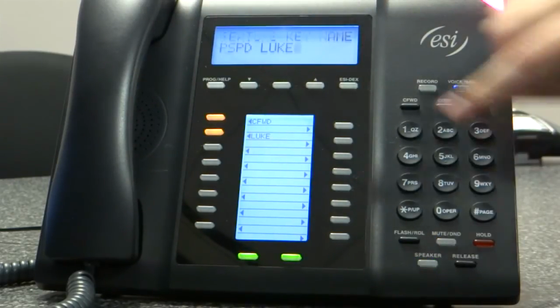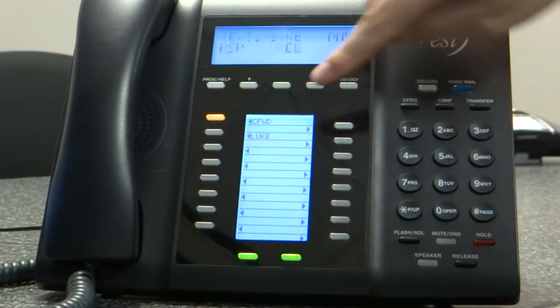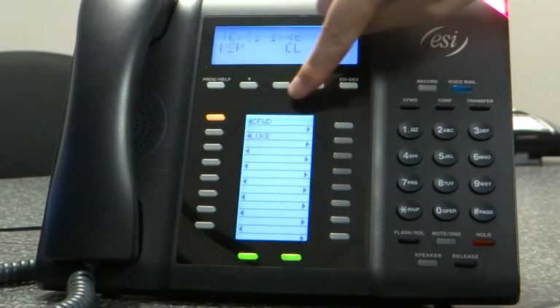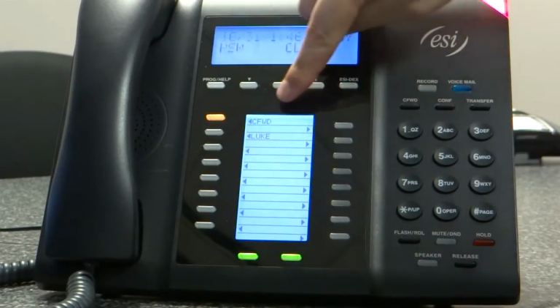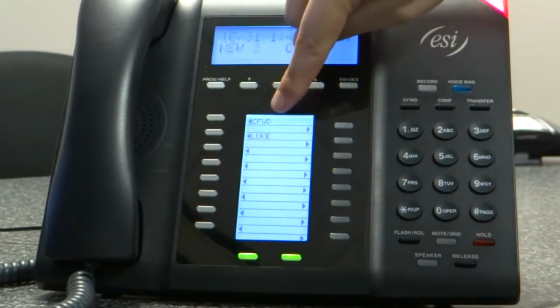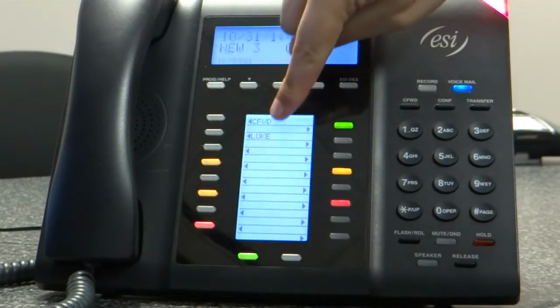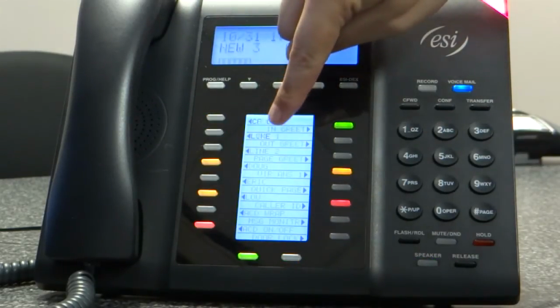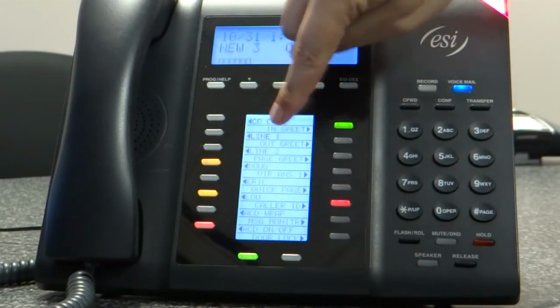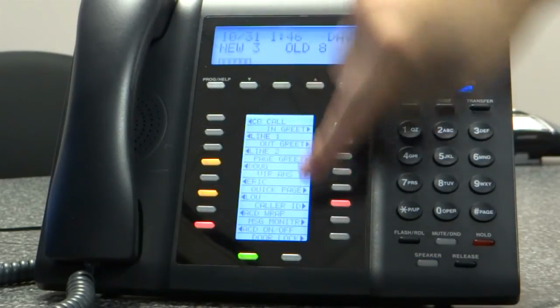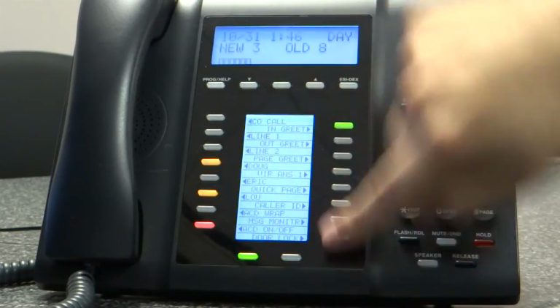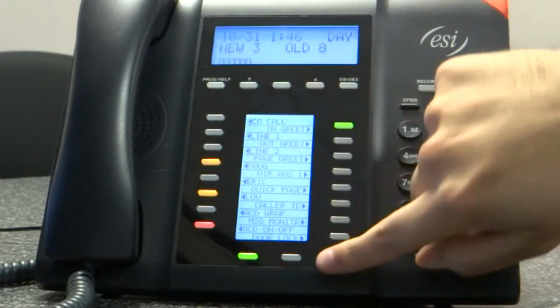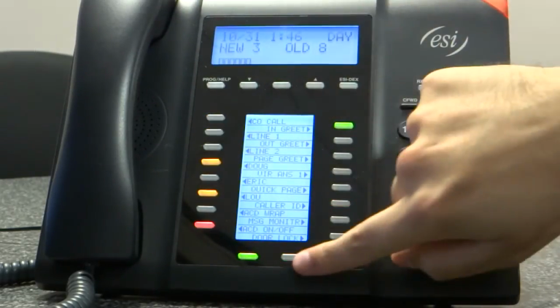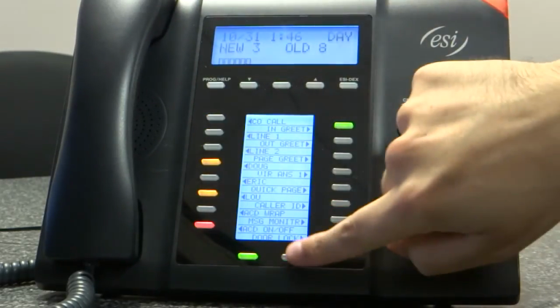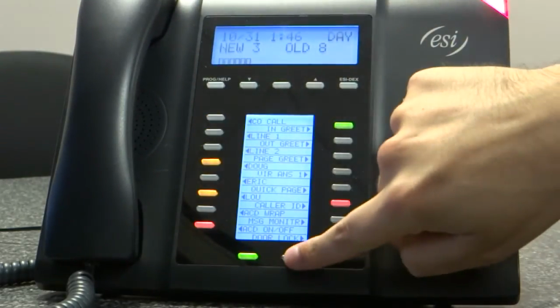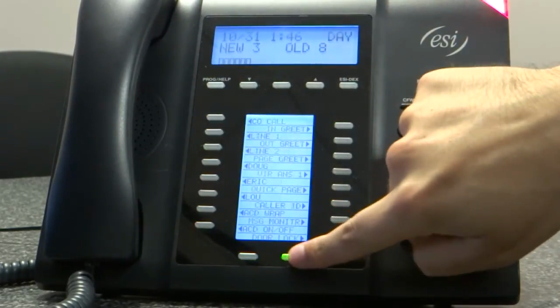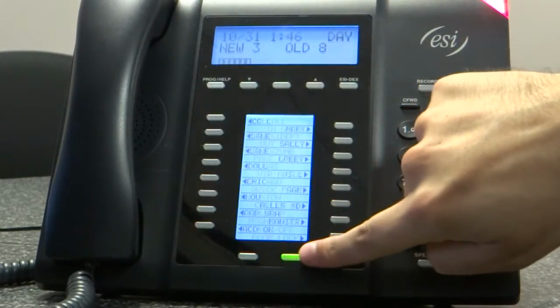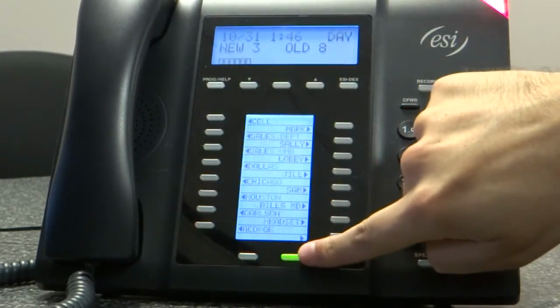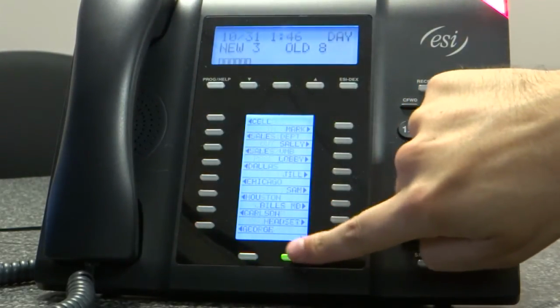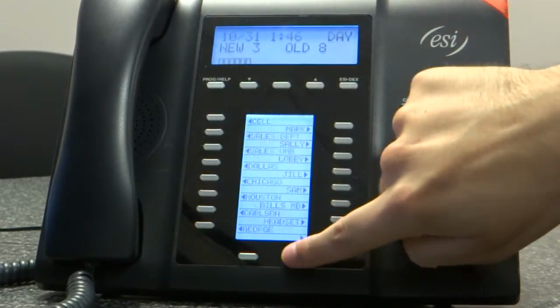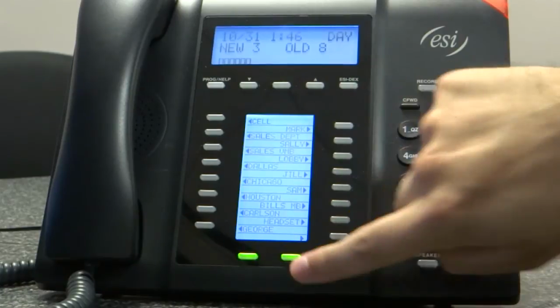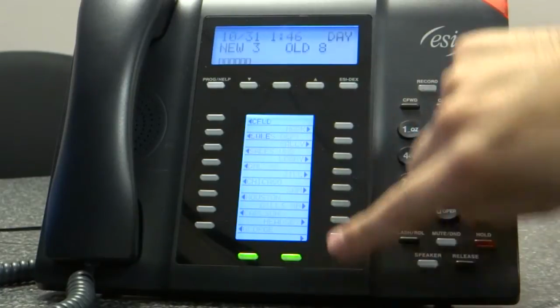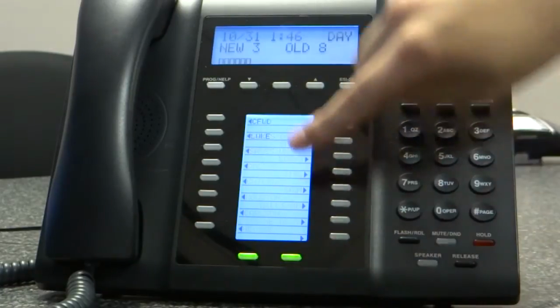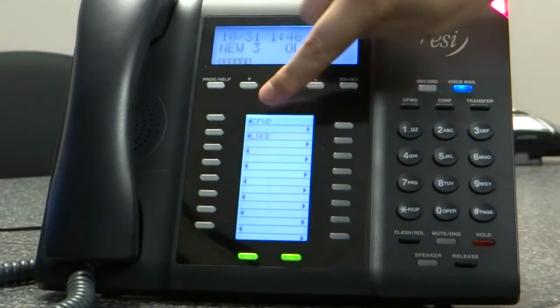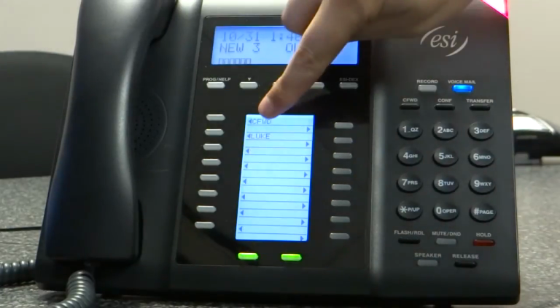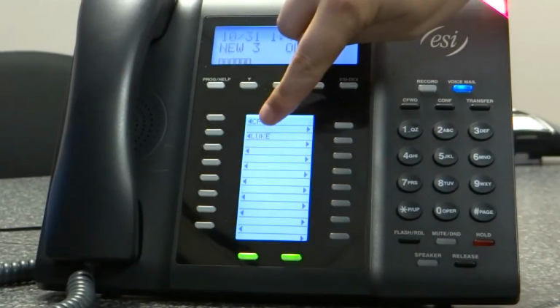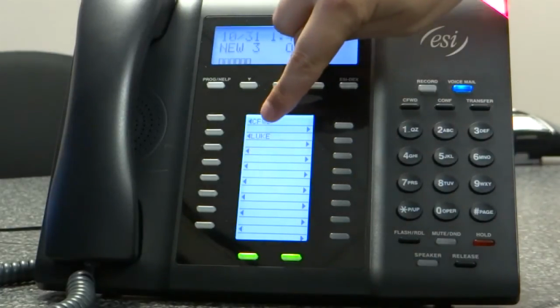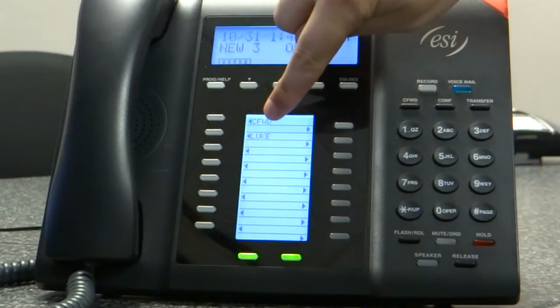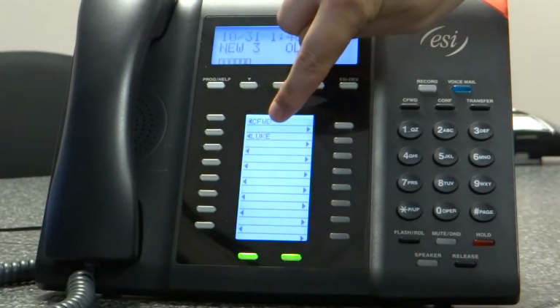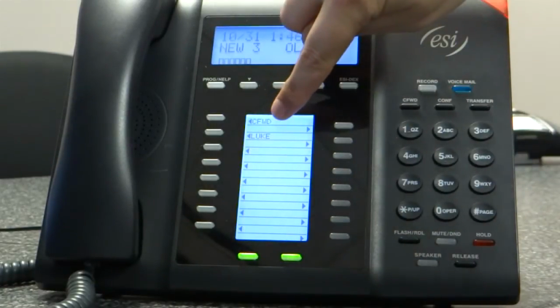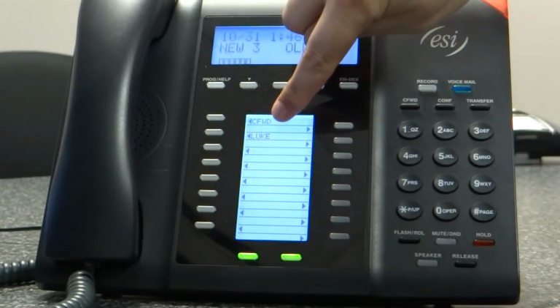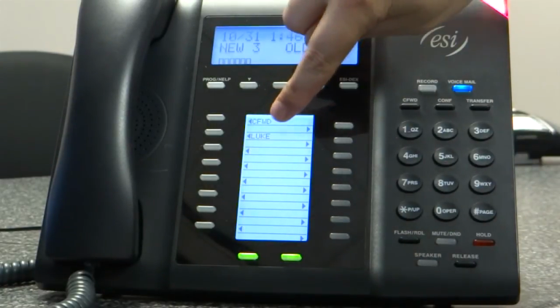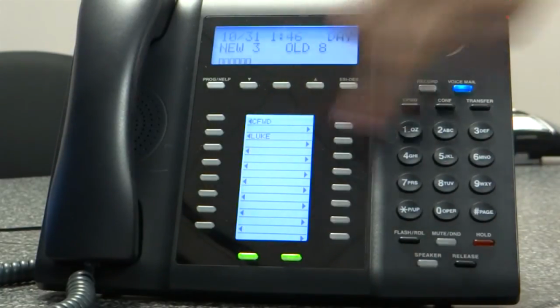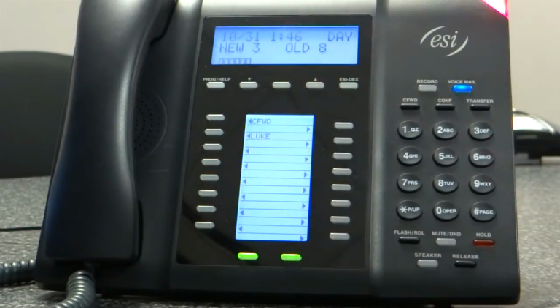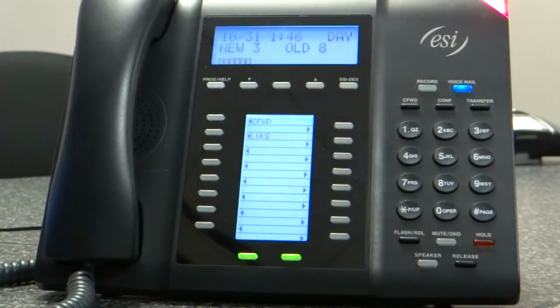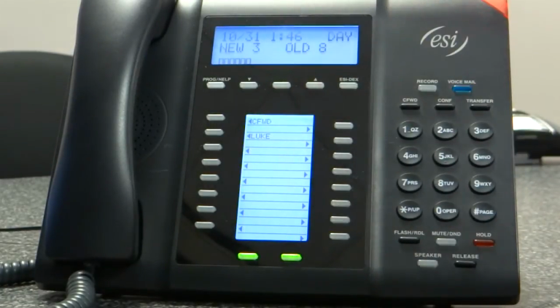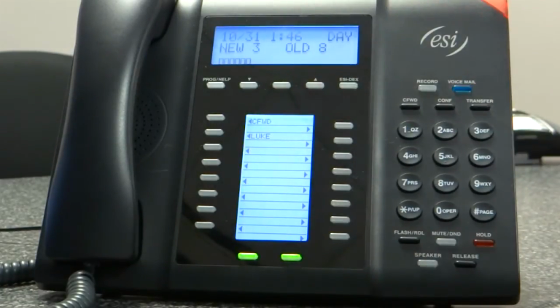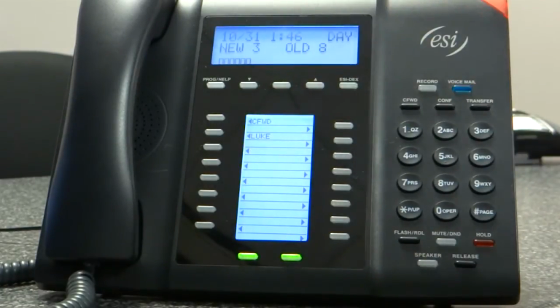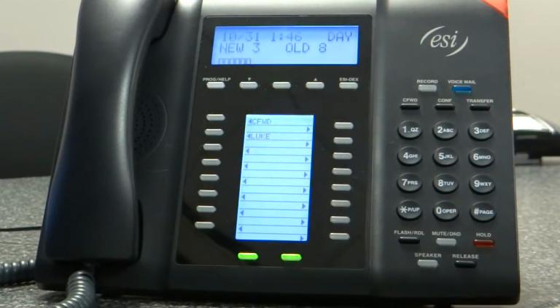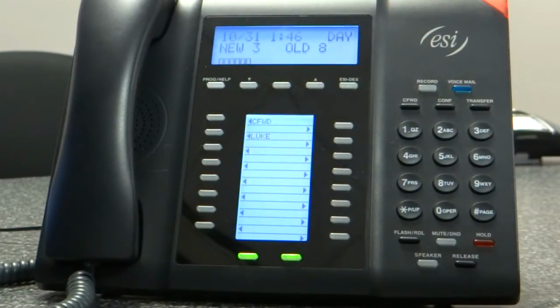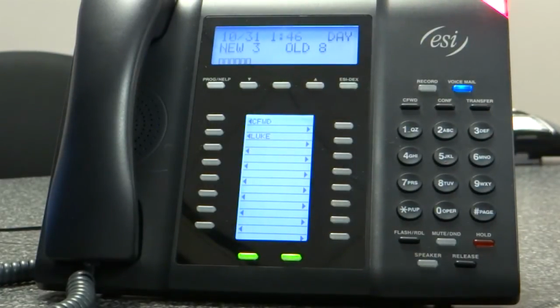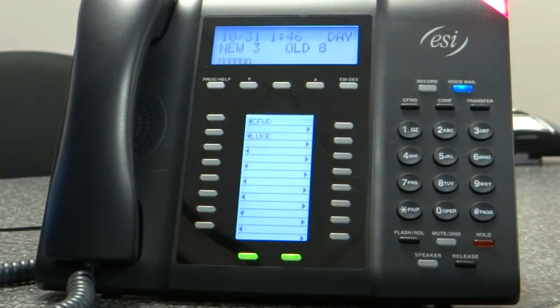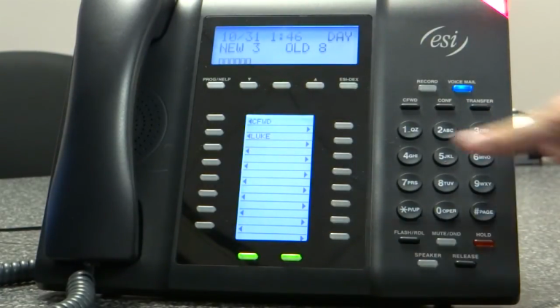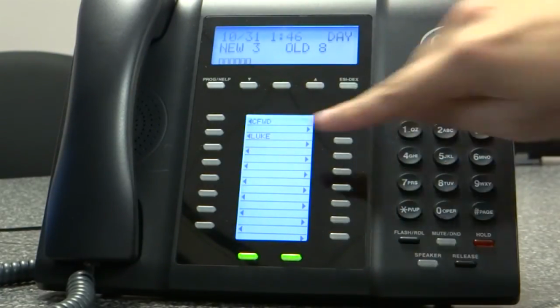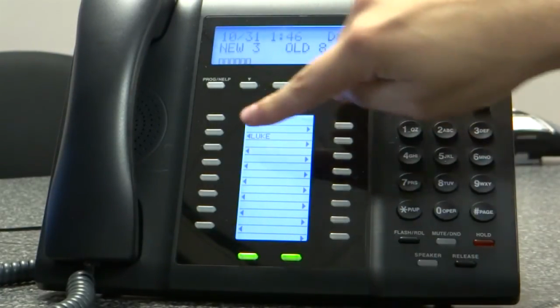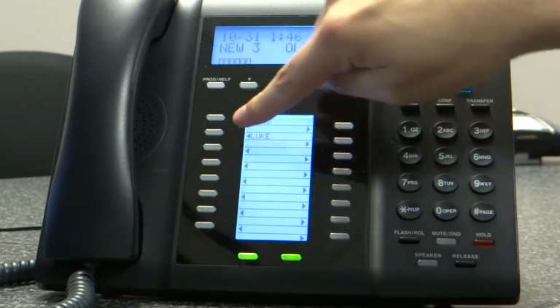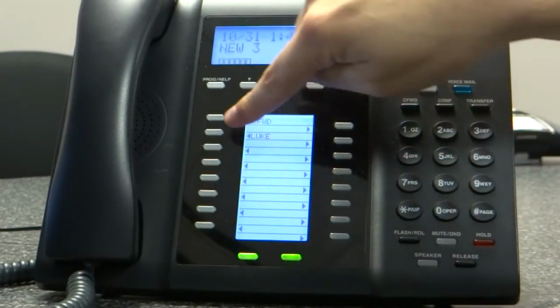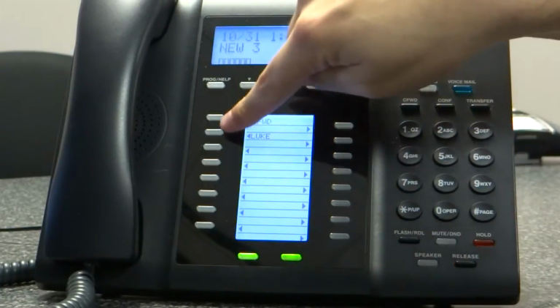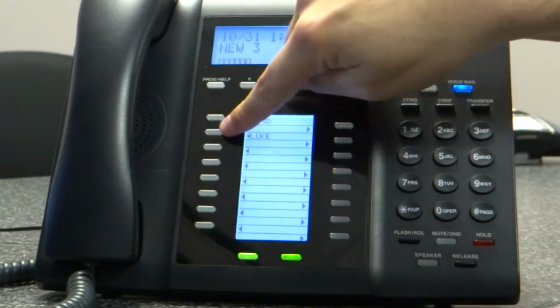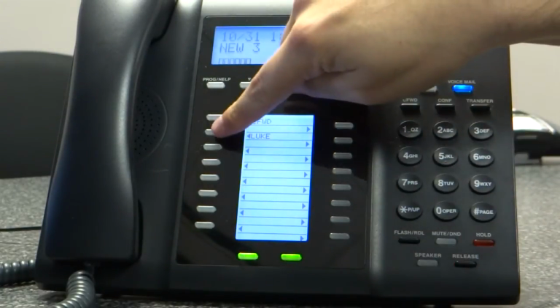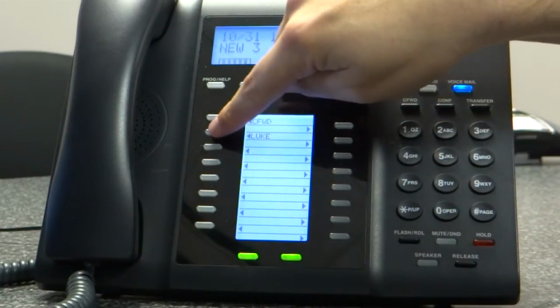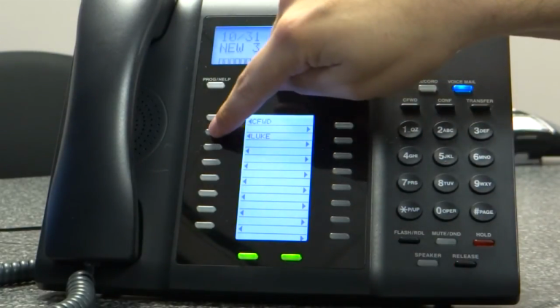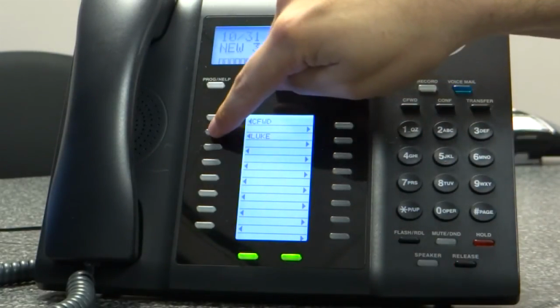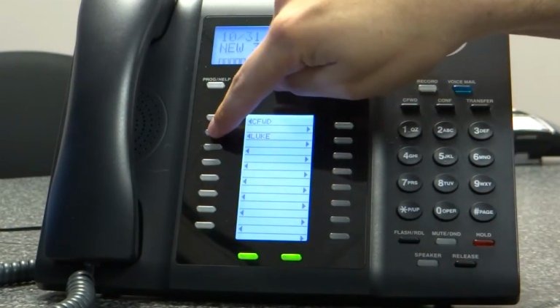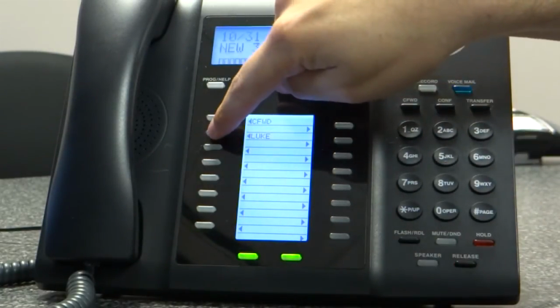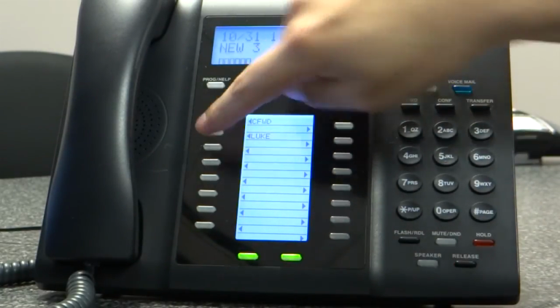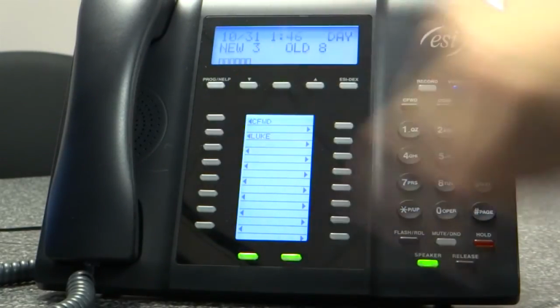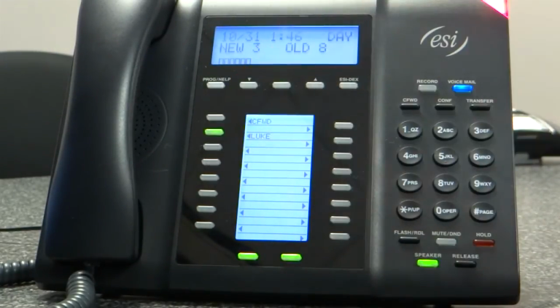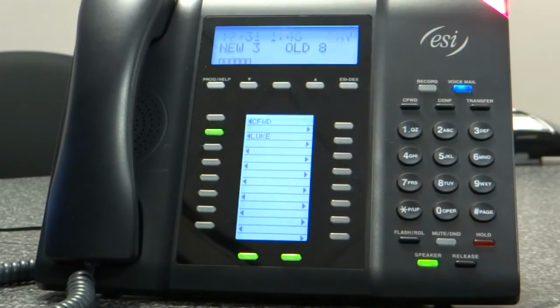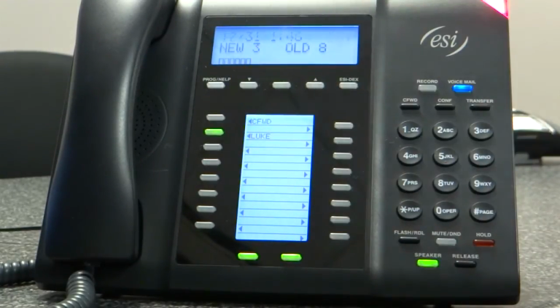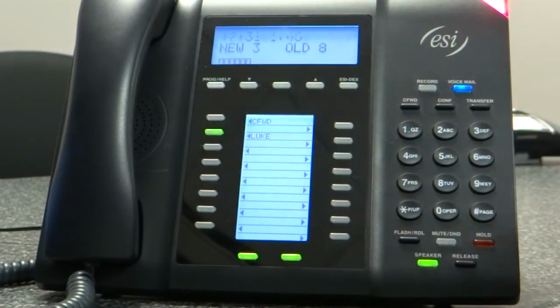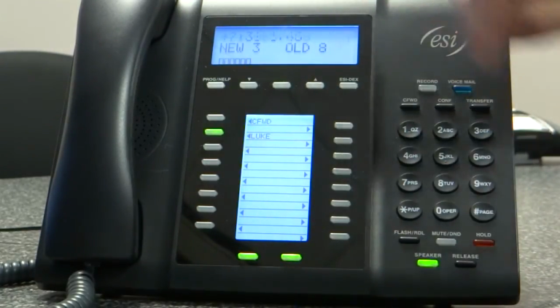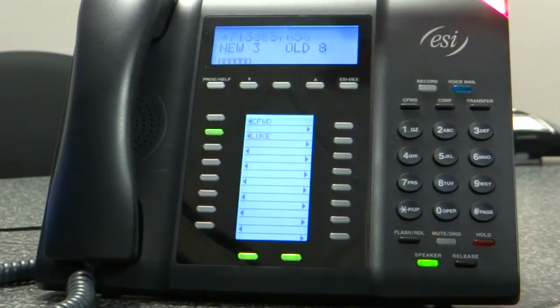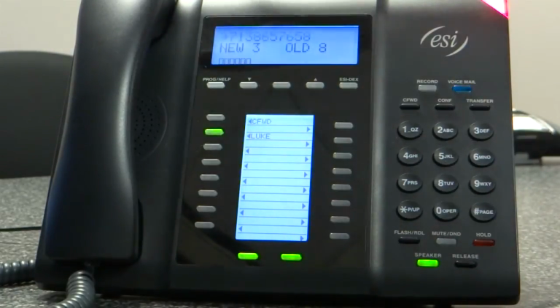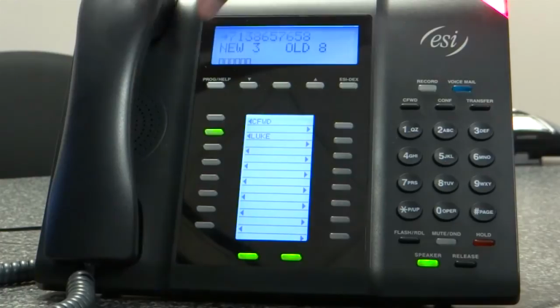And now I have programmed this button to be an external dial number. So when I press this button, it'll dial that external number.